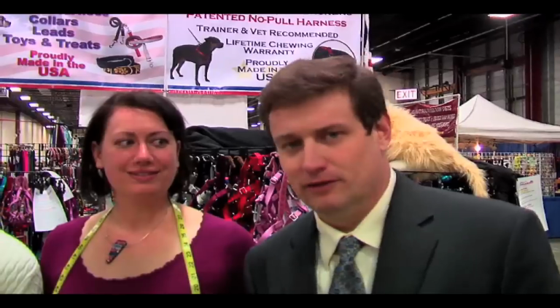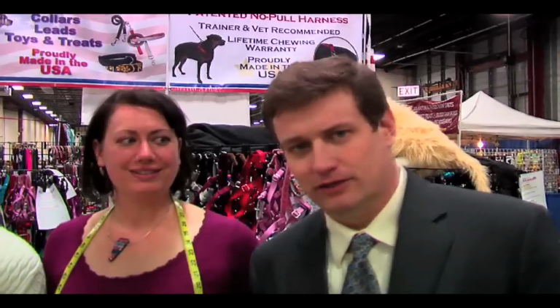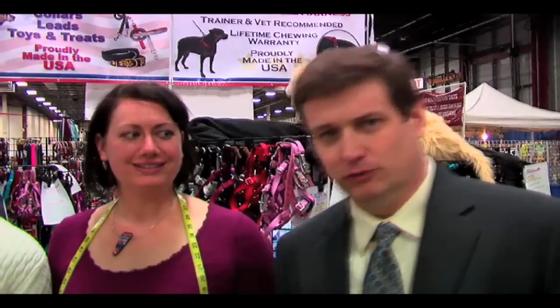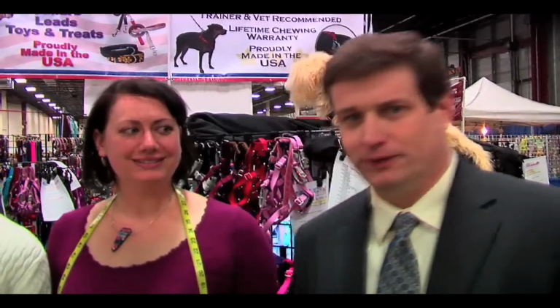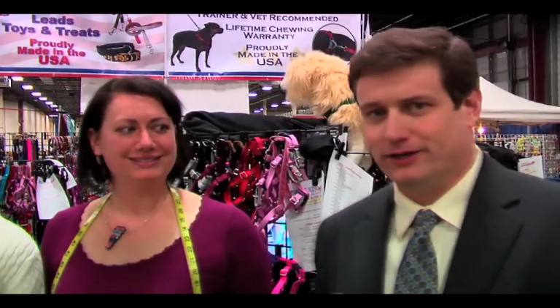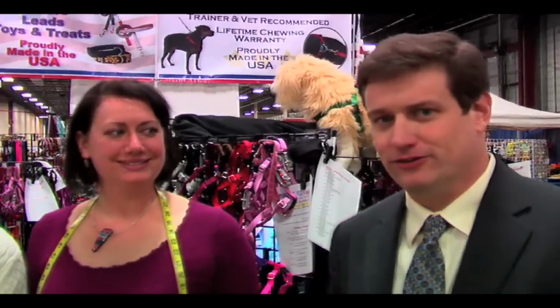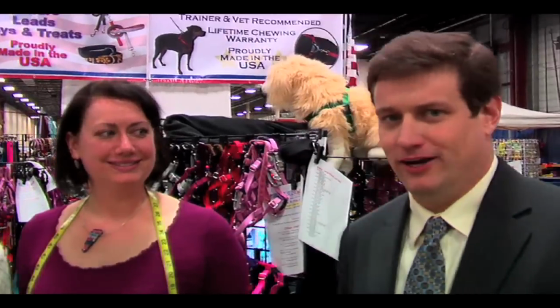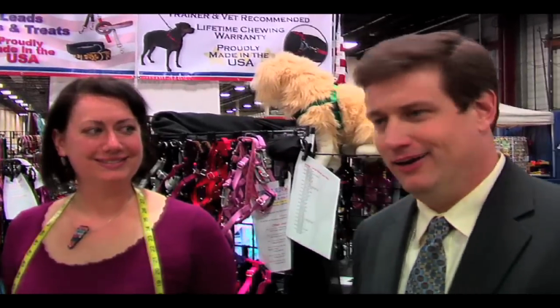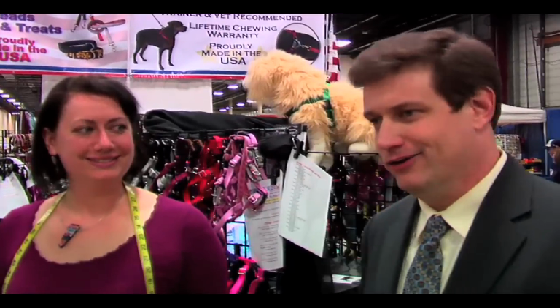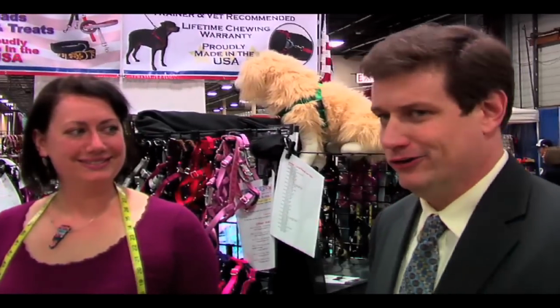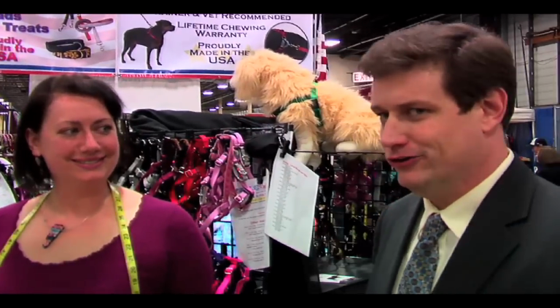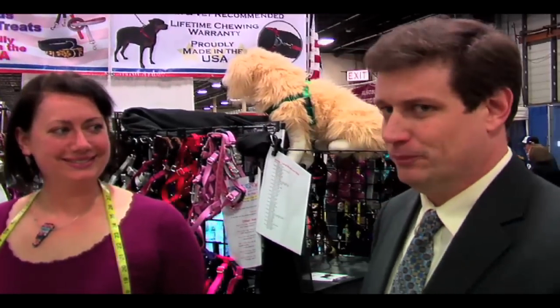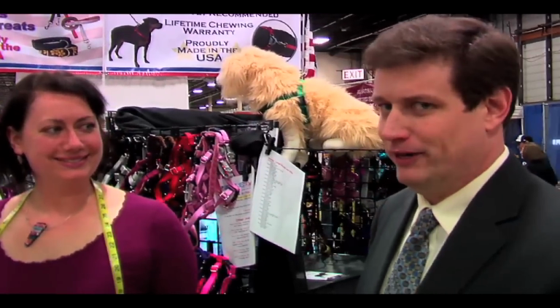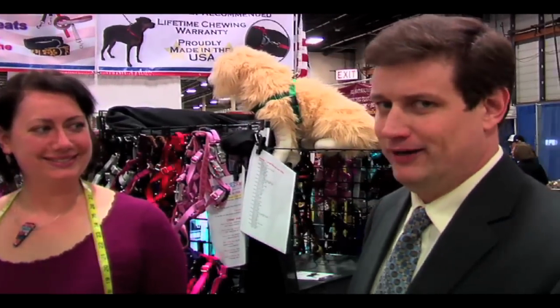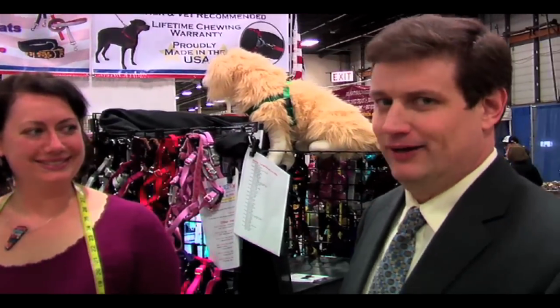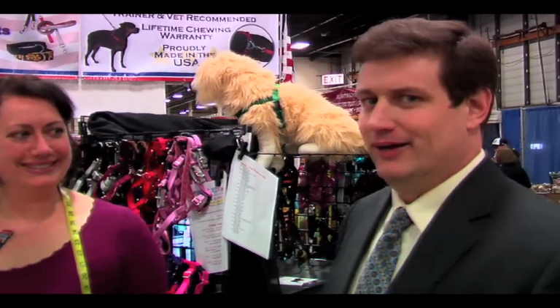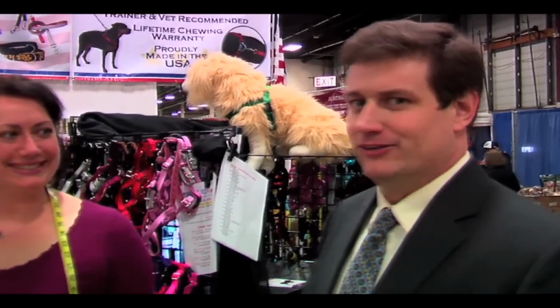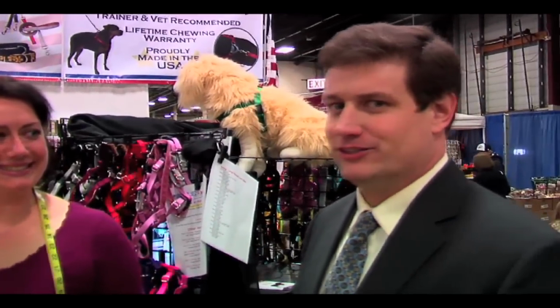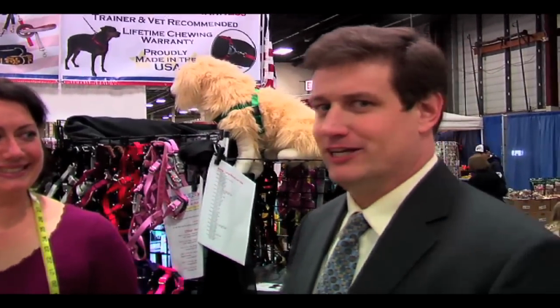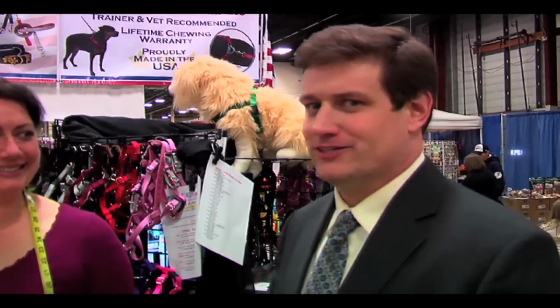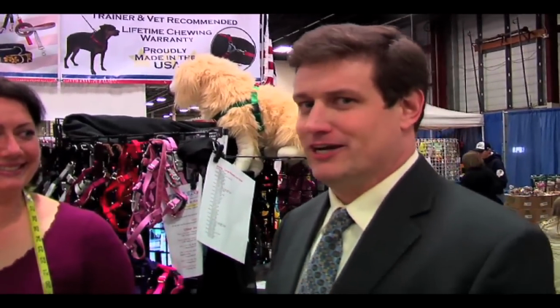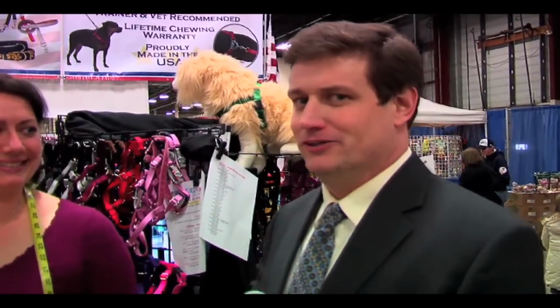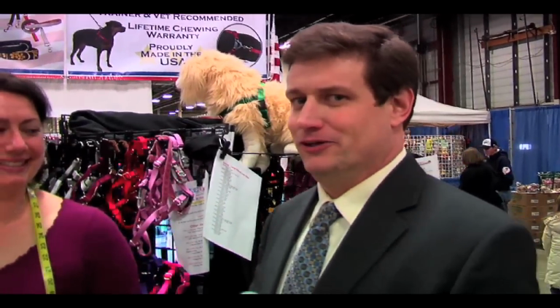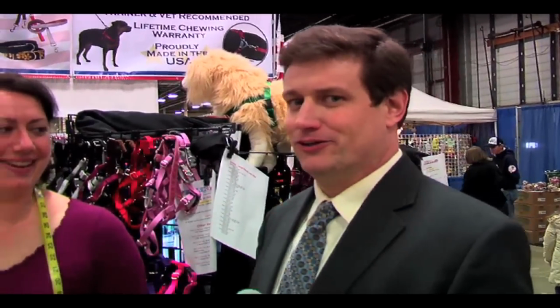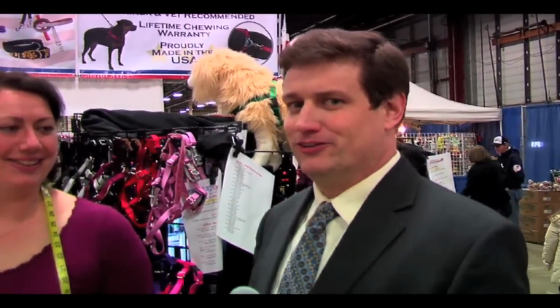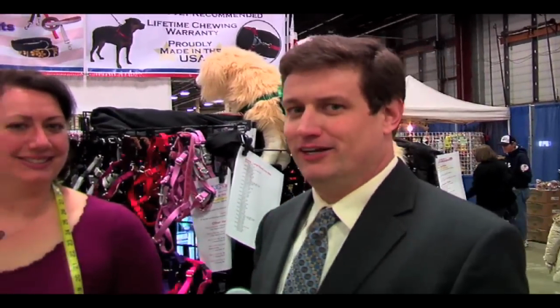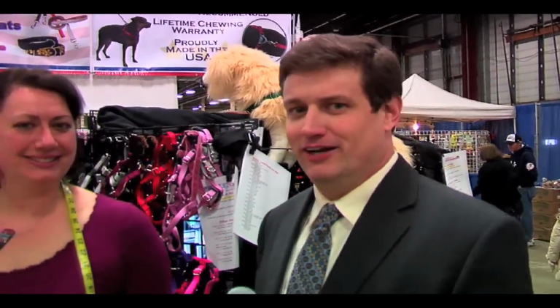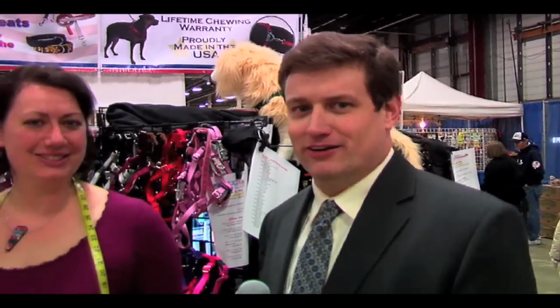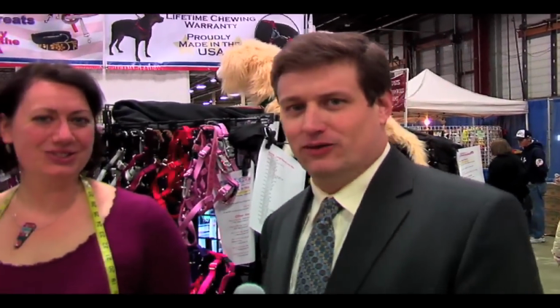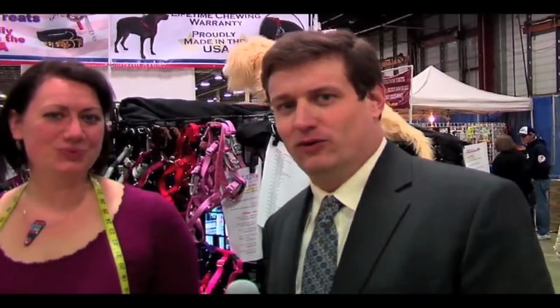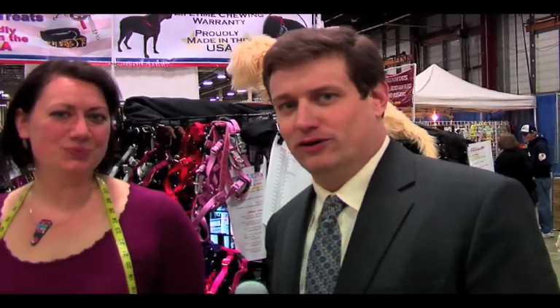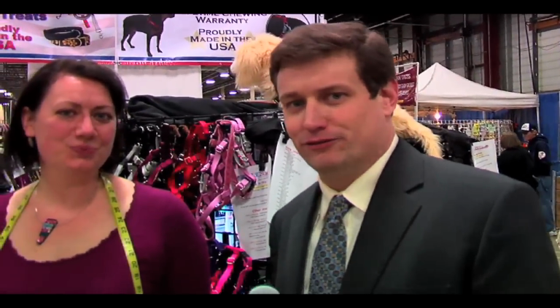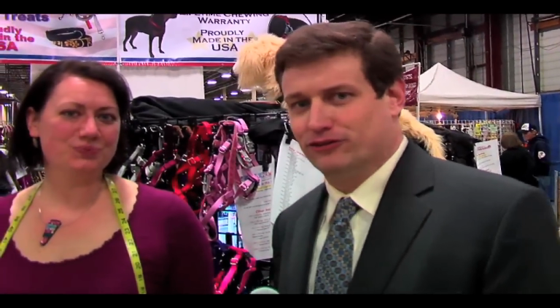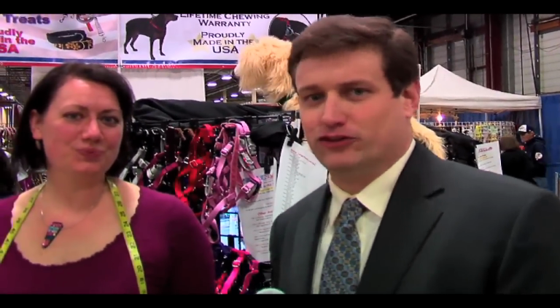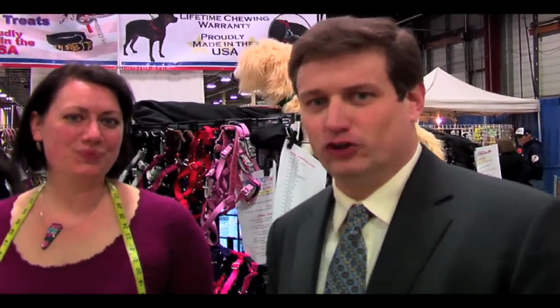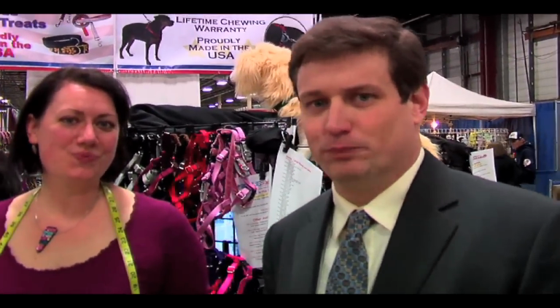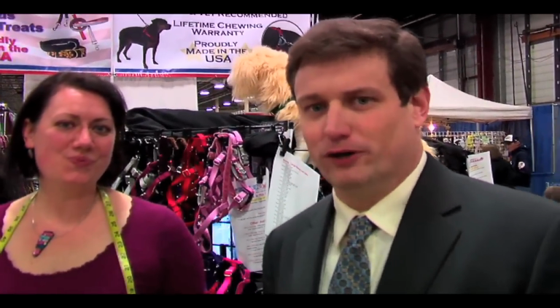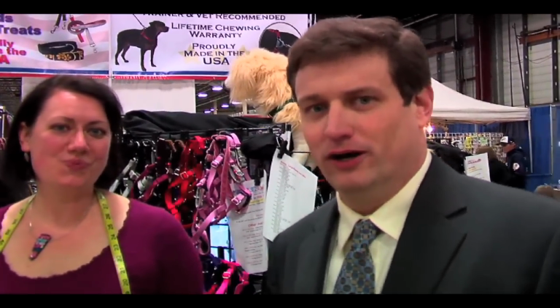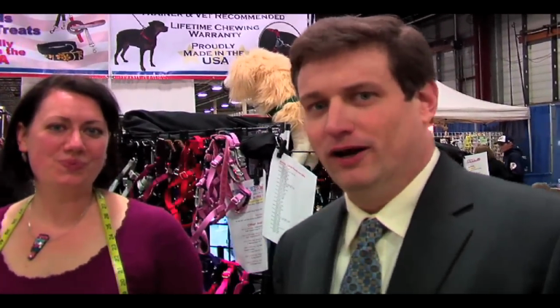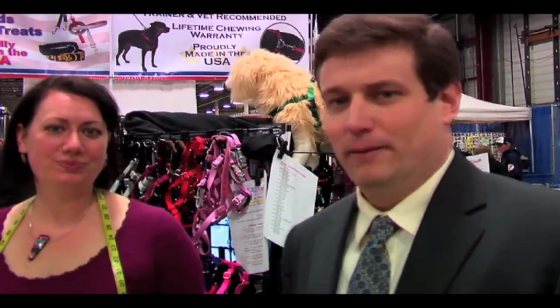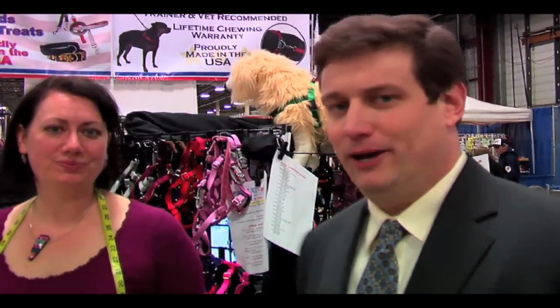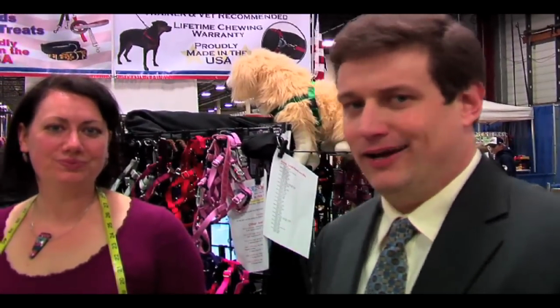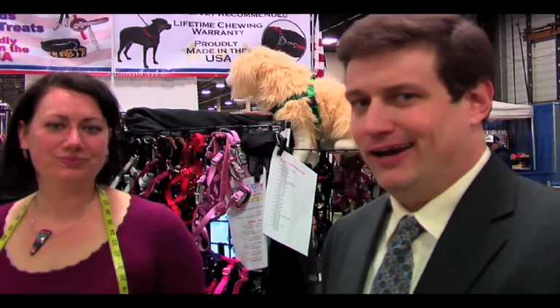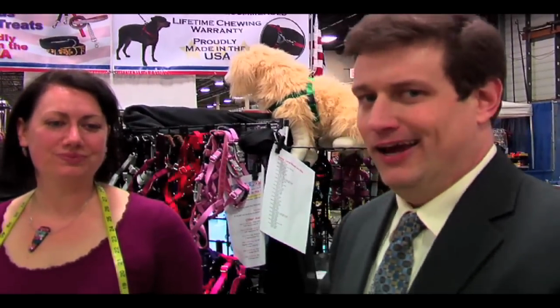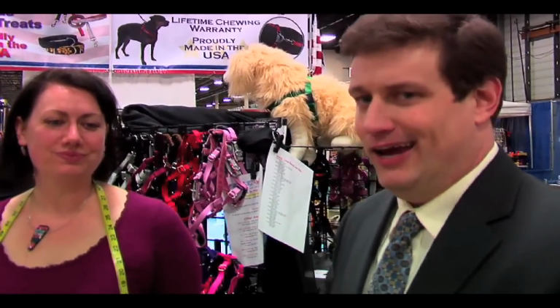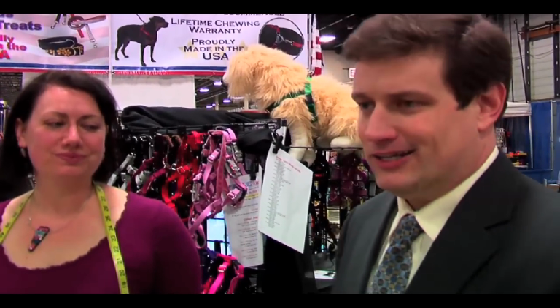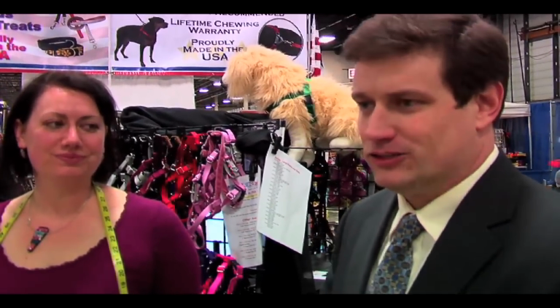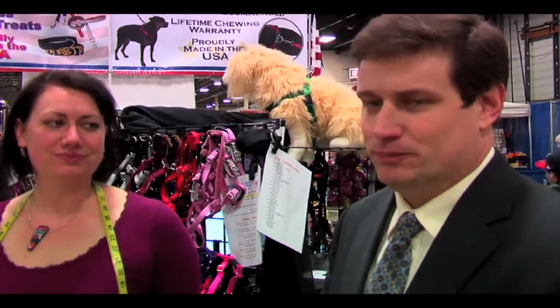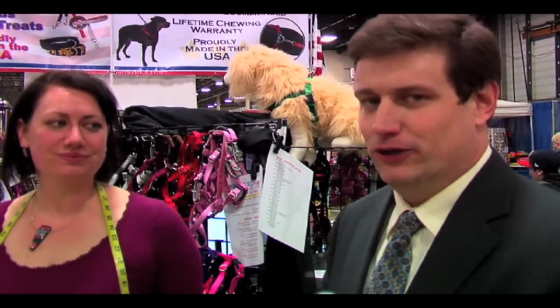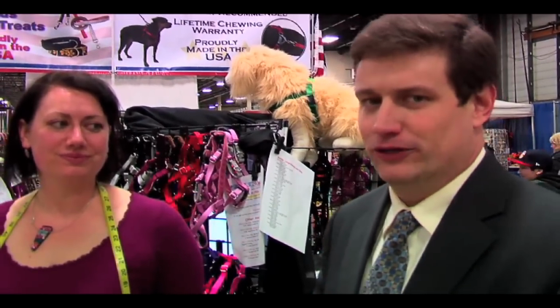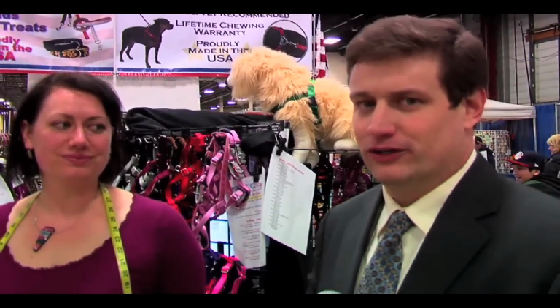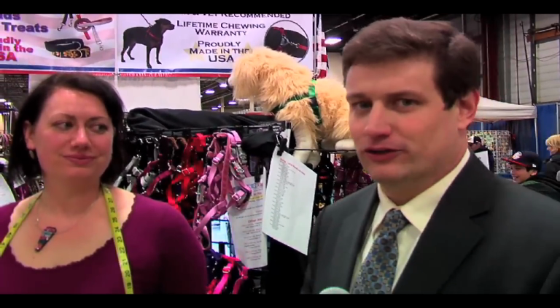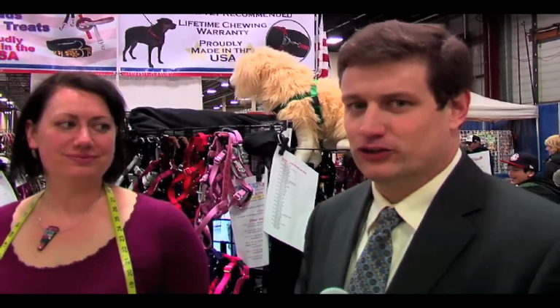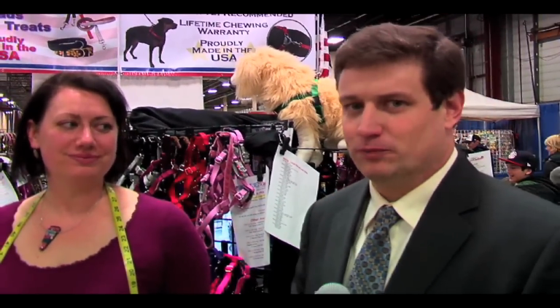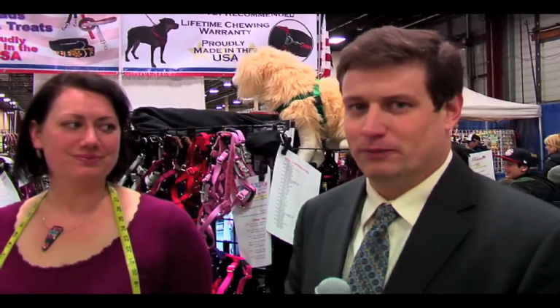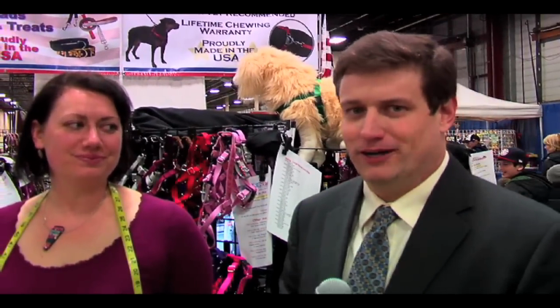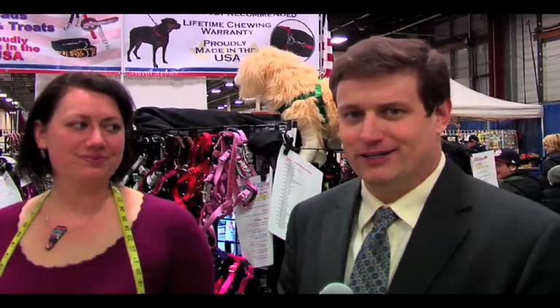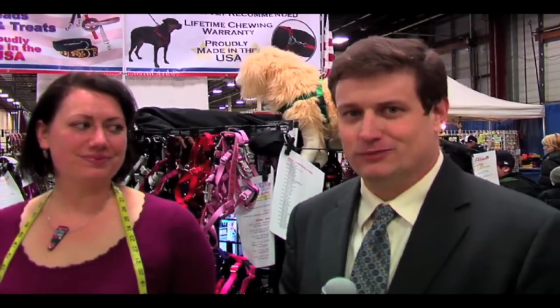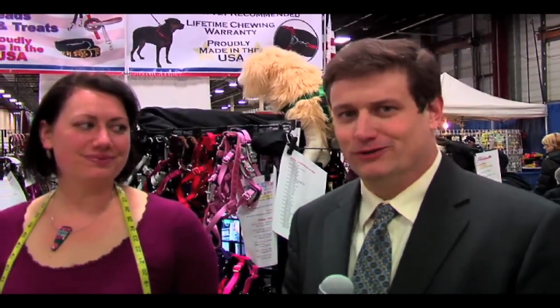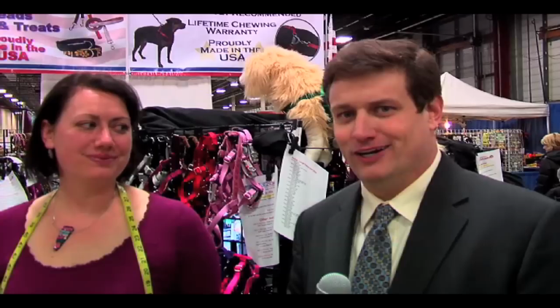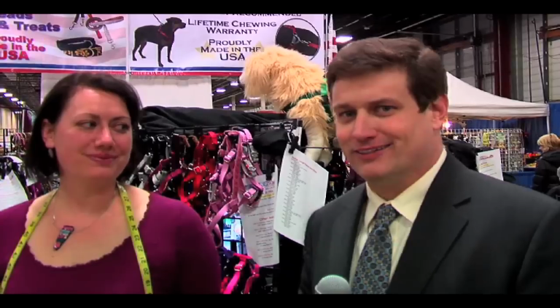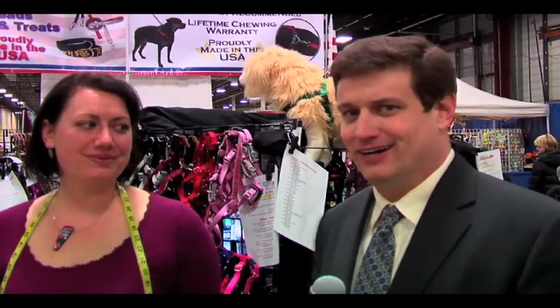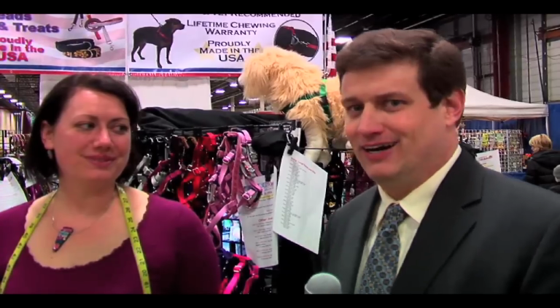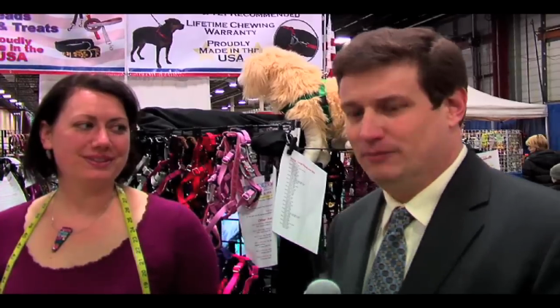Cute Pet Gazette — how cute is your pet? We're just outside New York City here at the wonderful Super Pet Expo. You can go to SuperPetExpo.com.